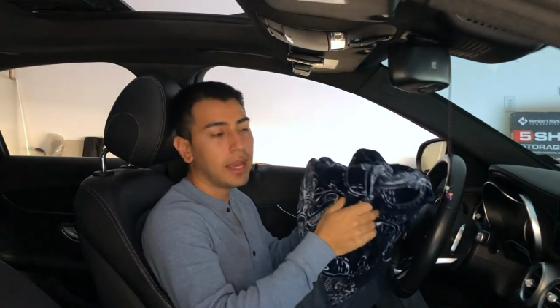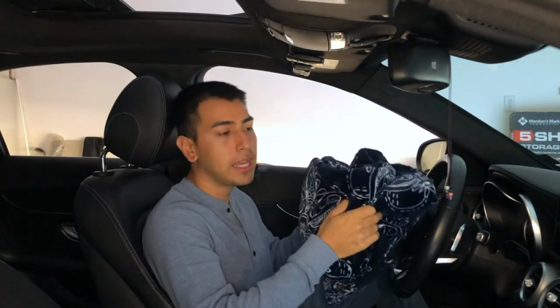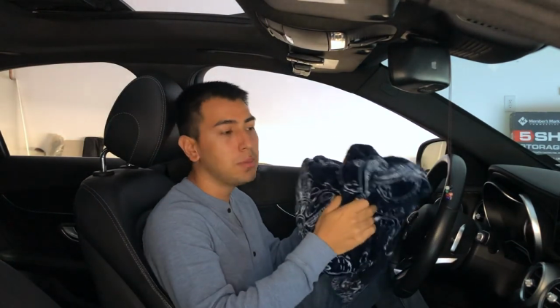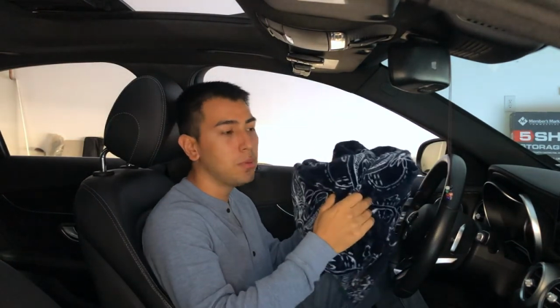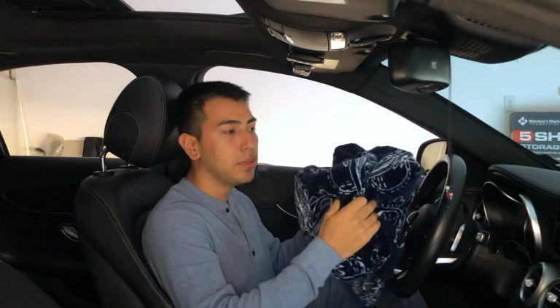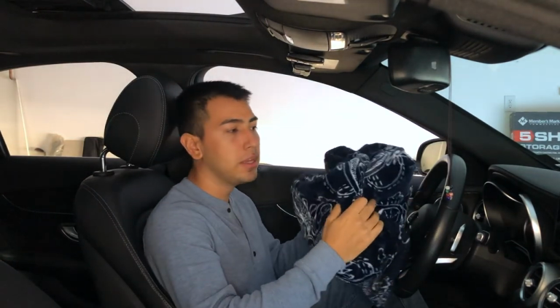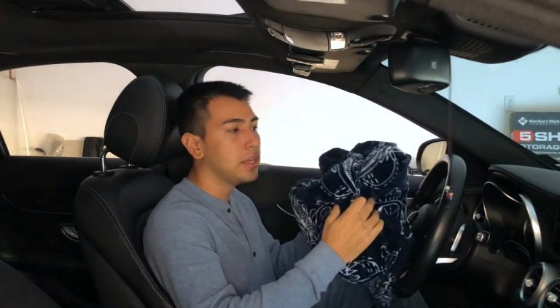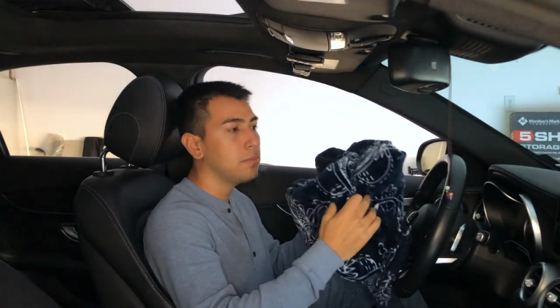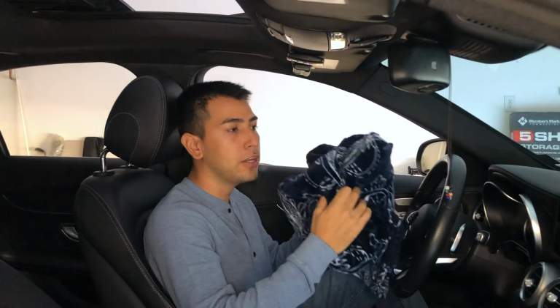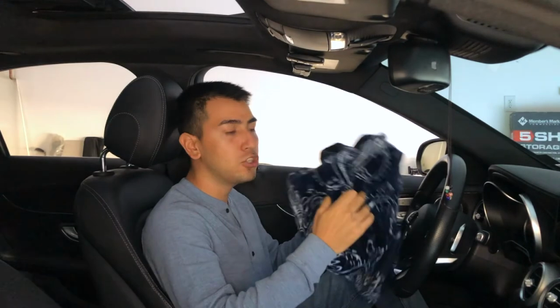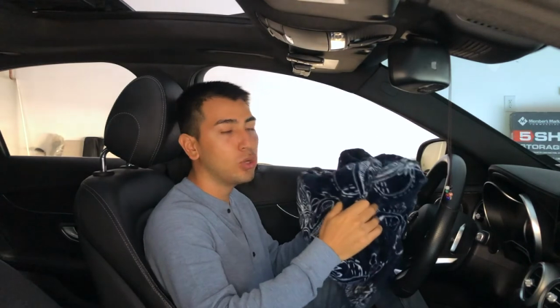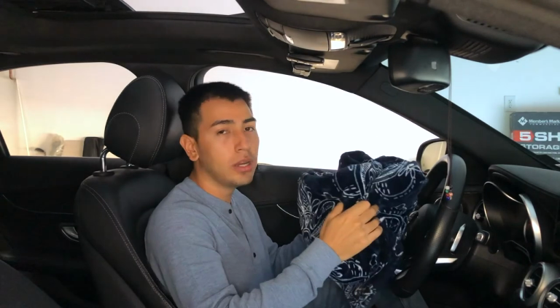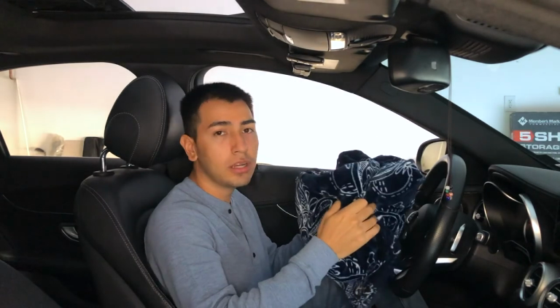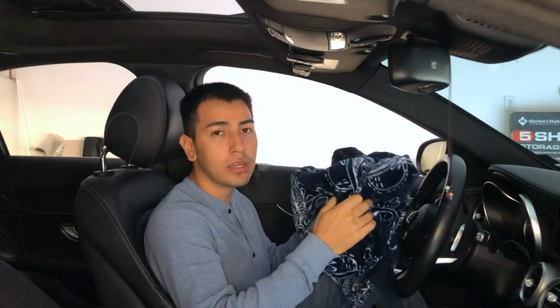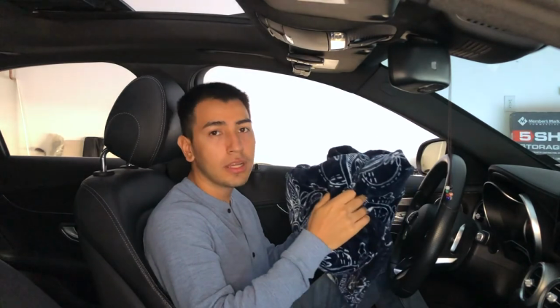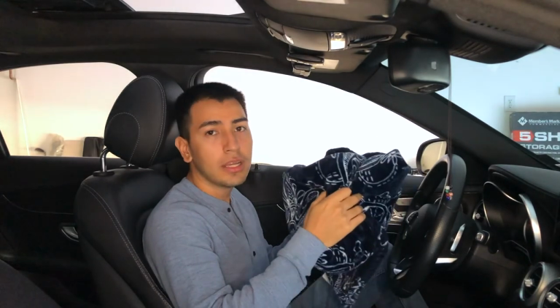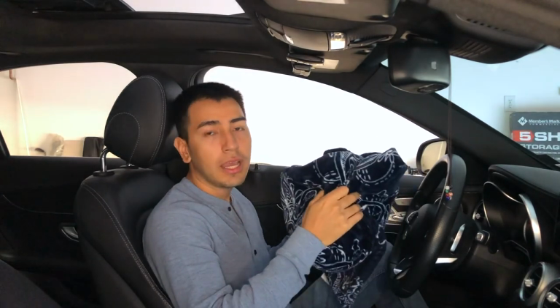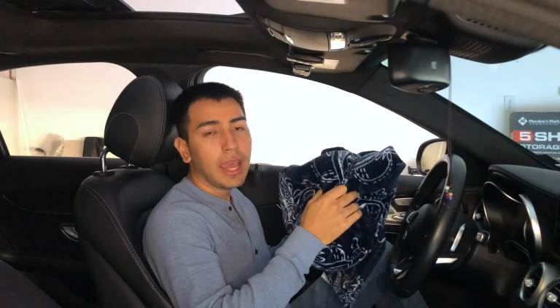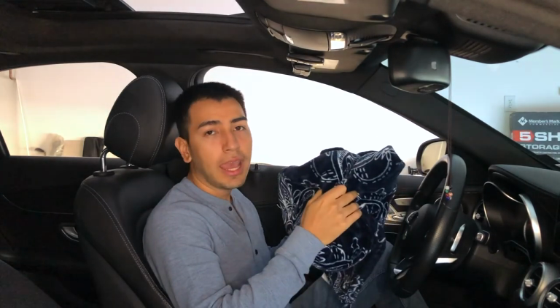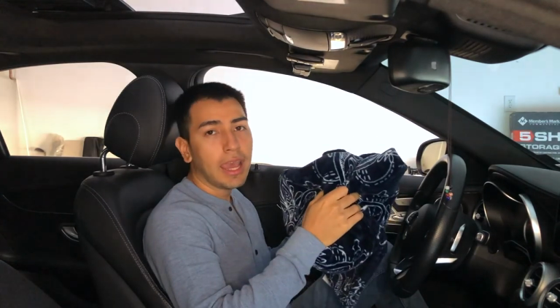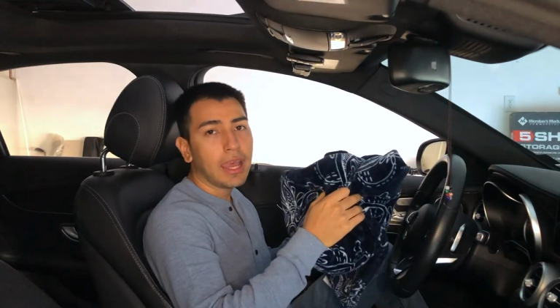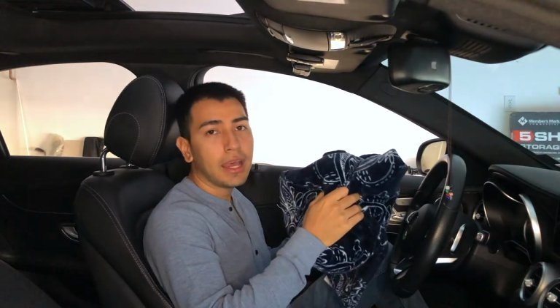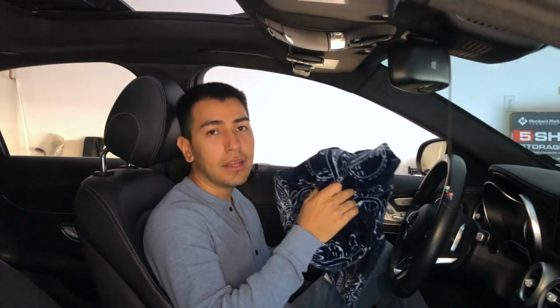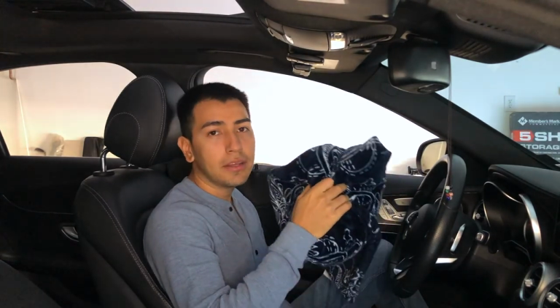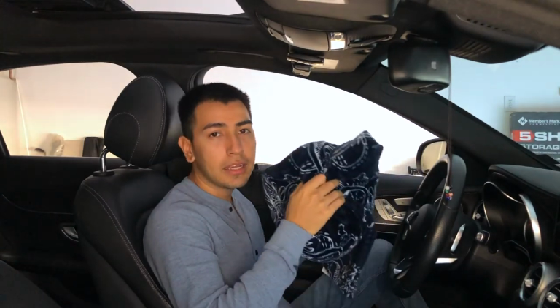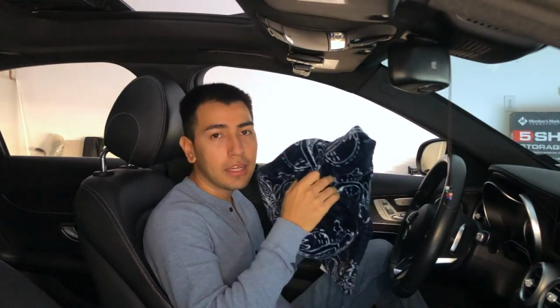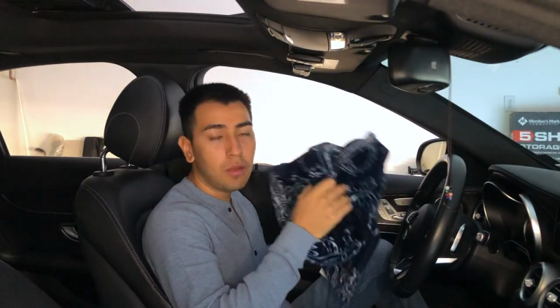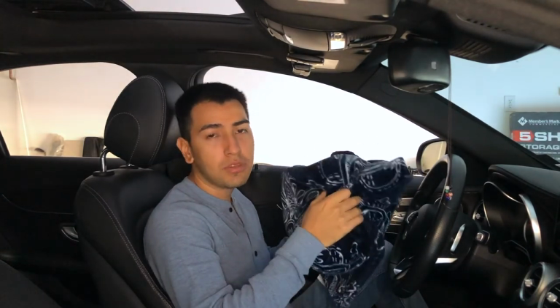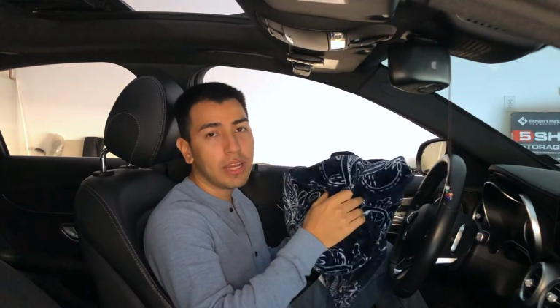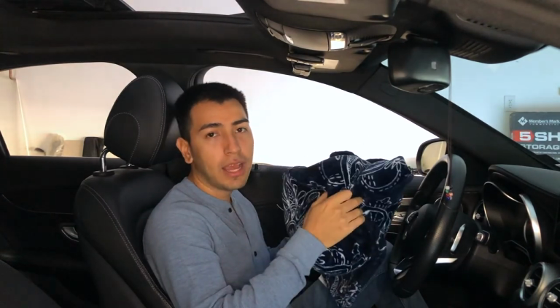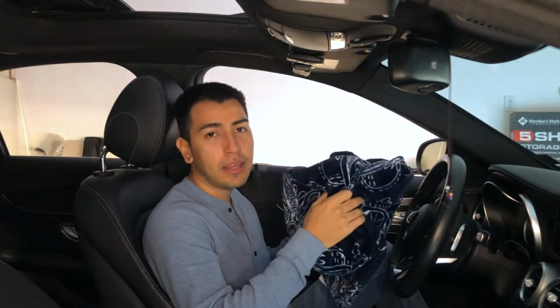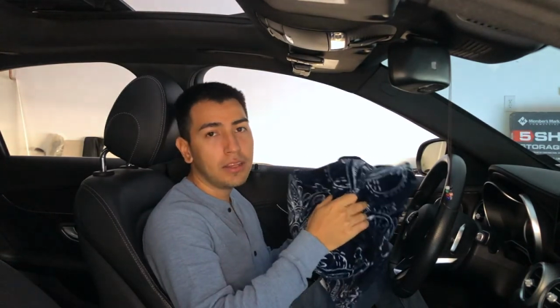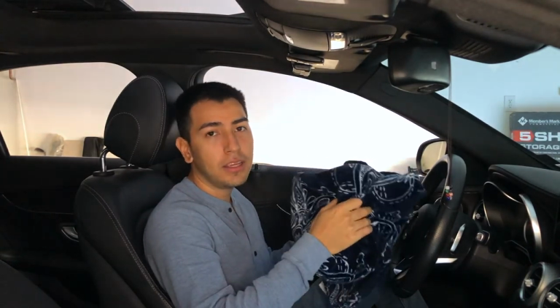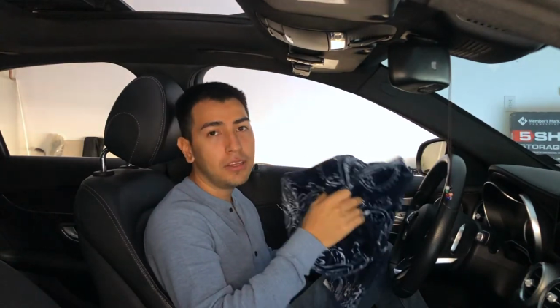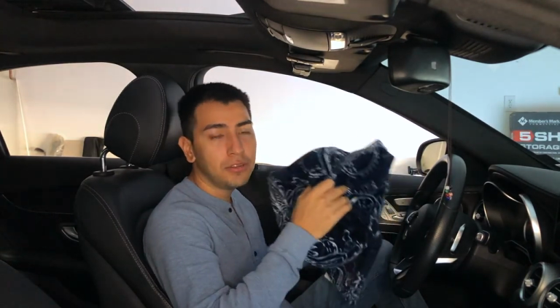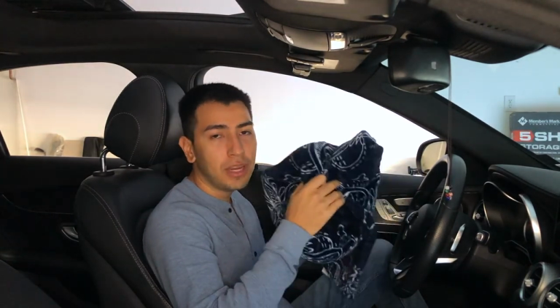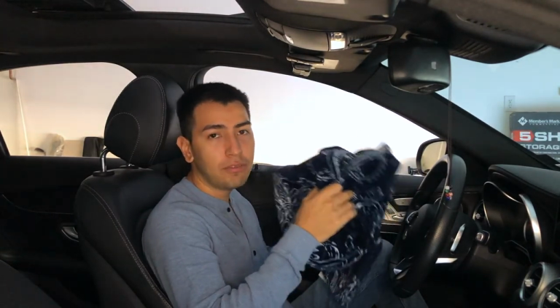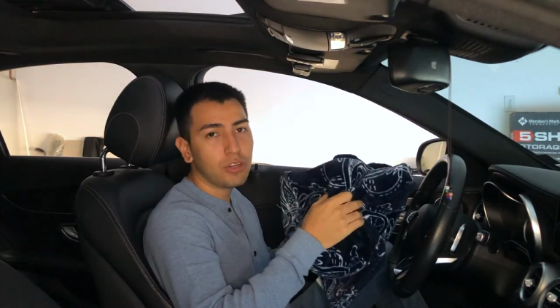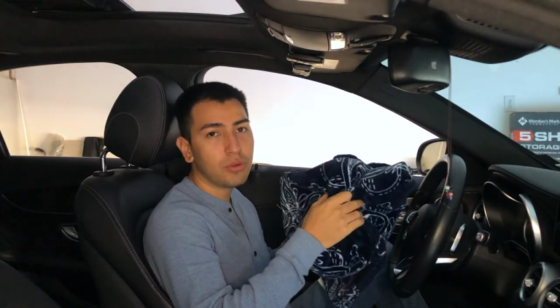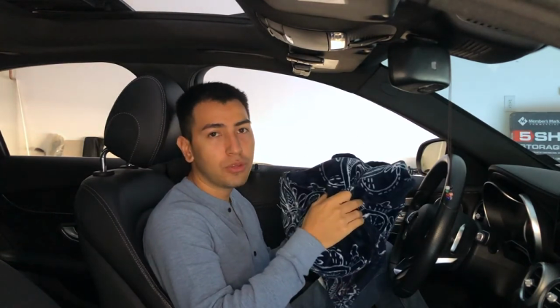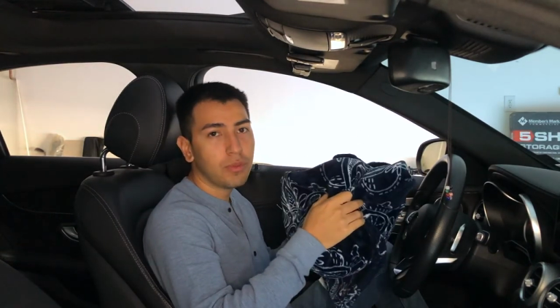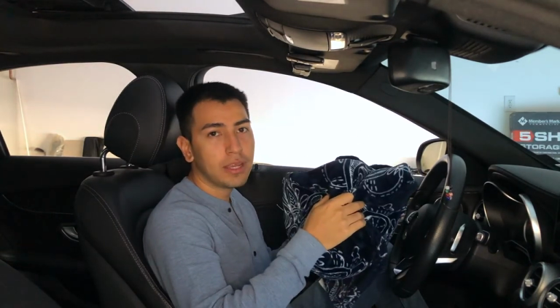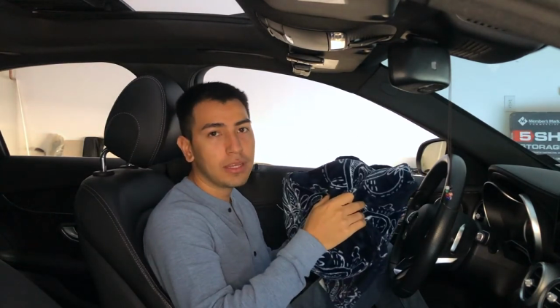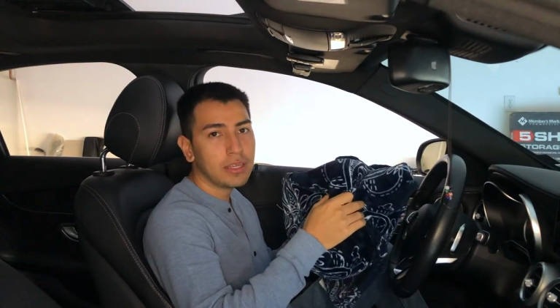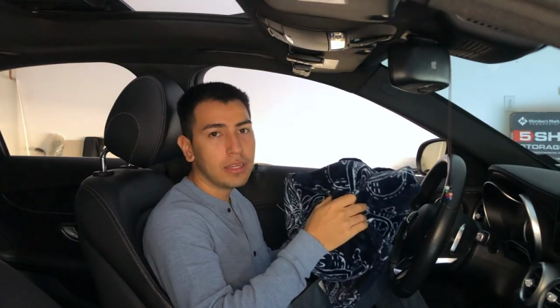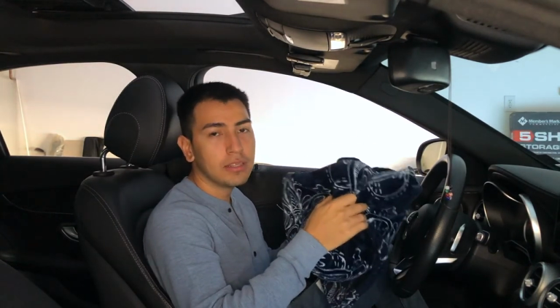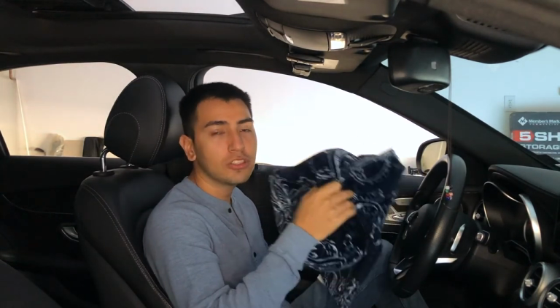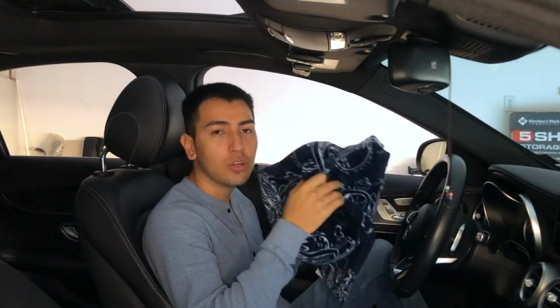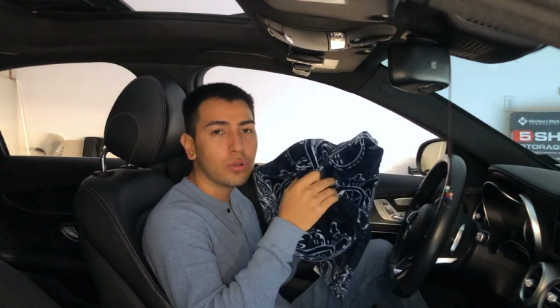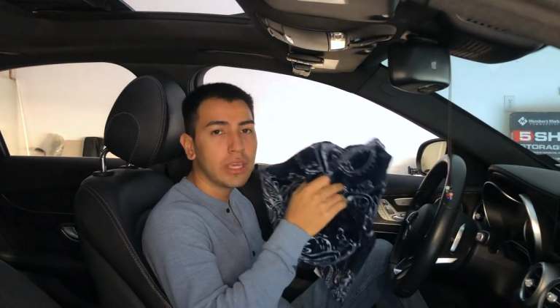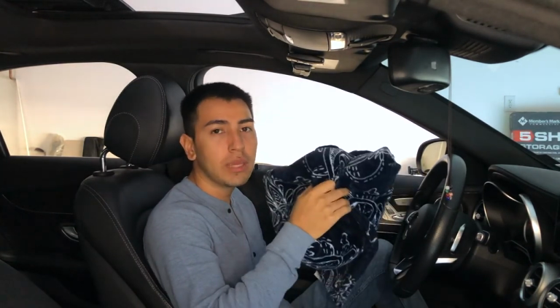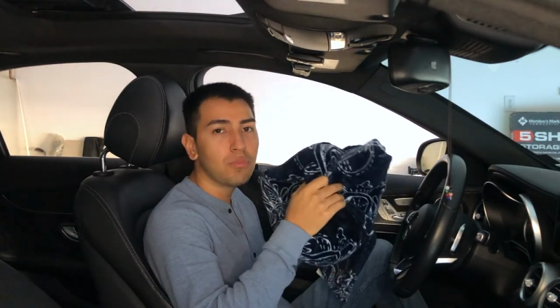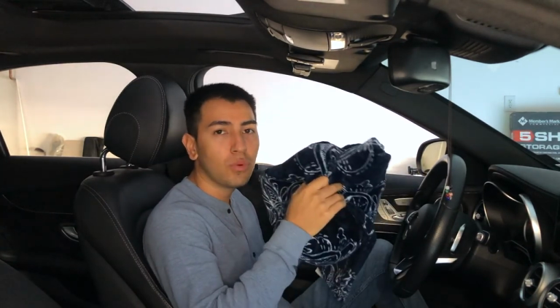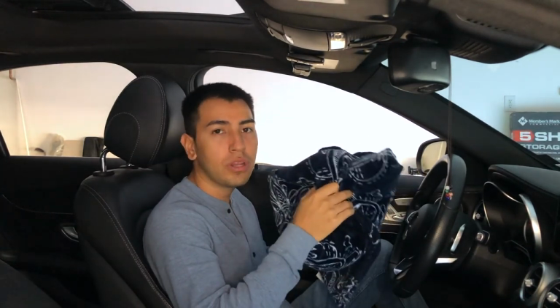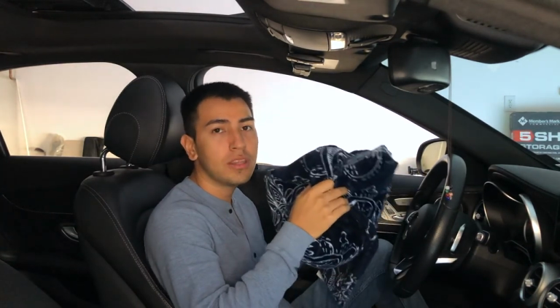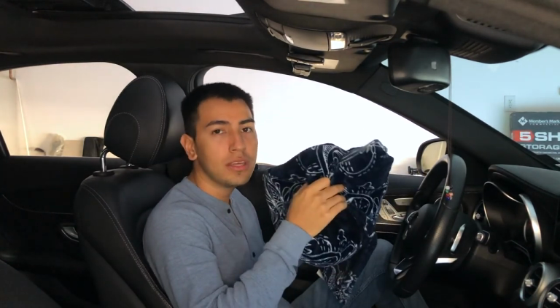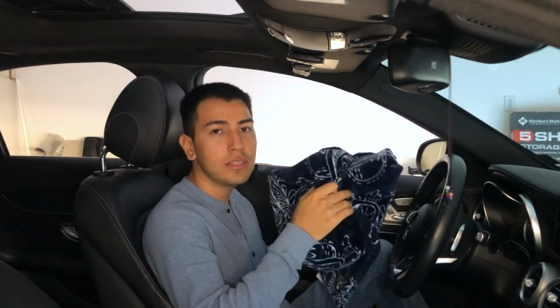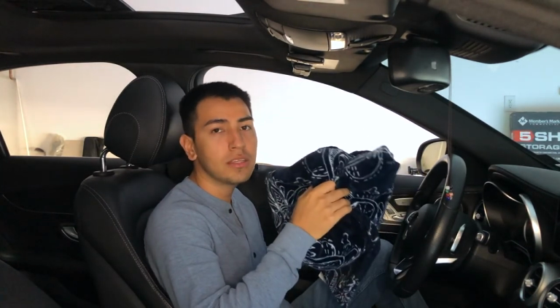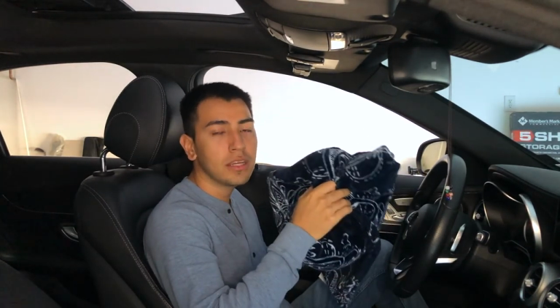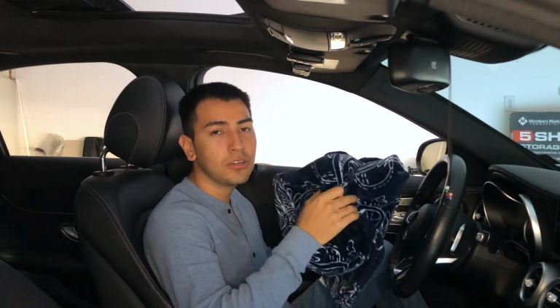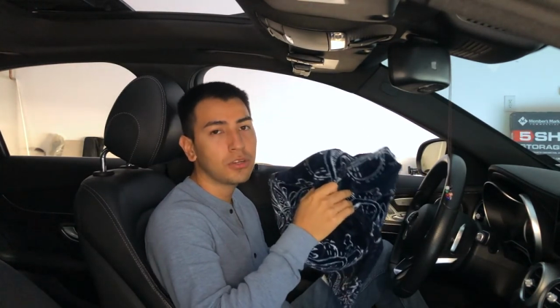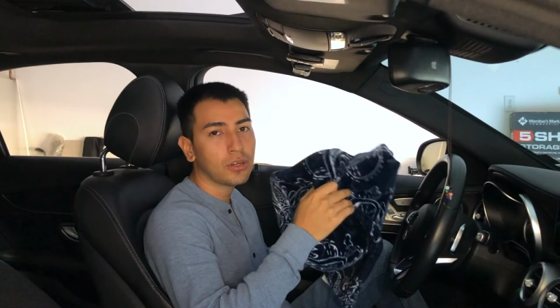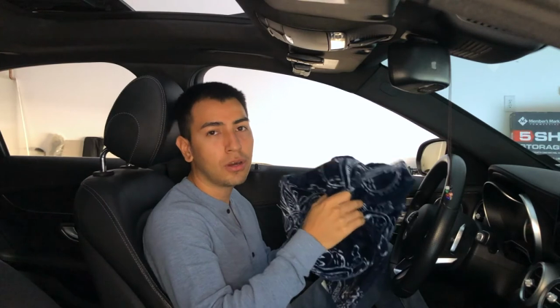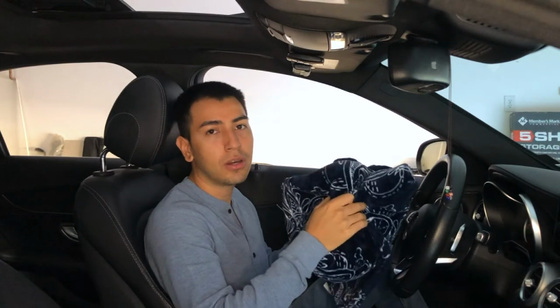A blanket. I keep a blanket in my trunk and it comes in handy — you never know when you might need it. So keep one of these in your car.